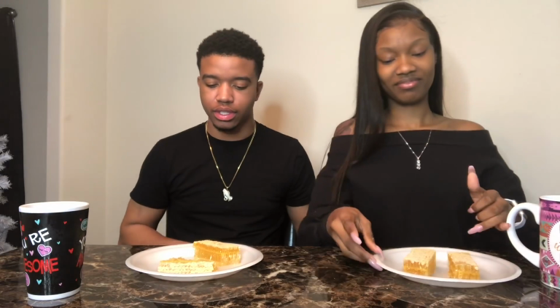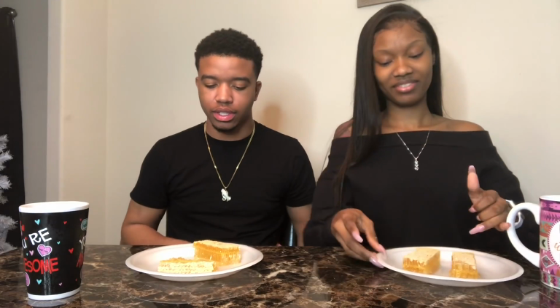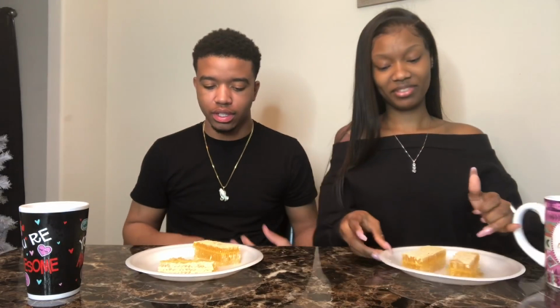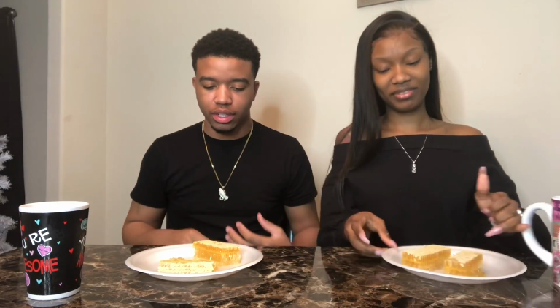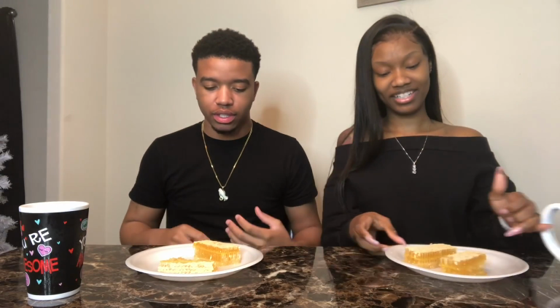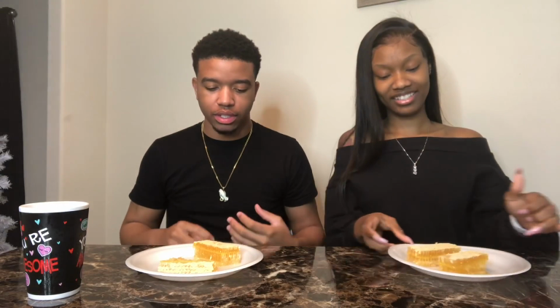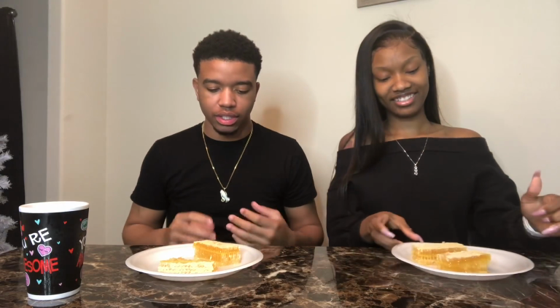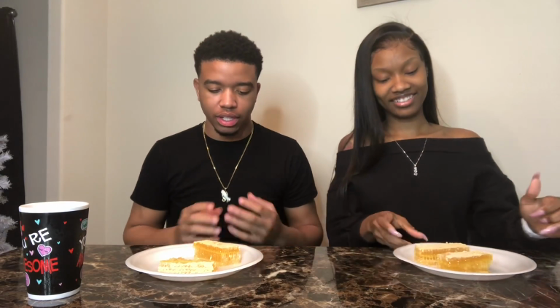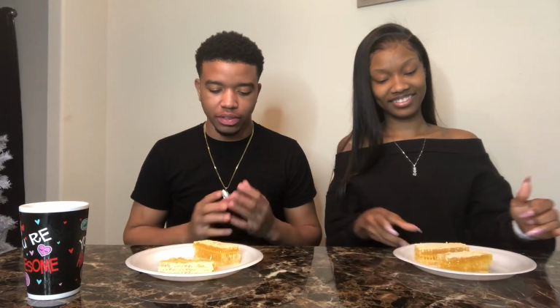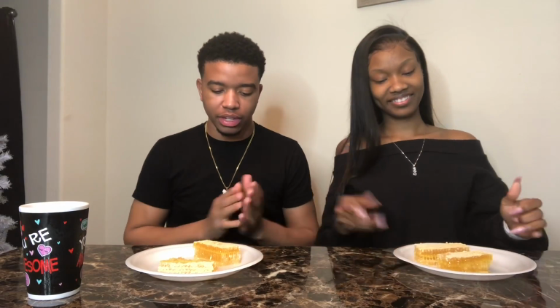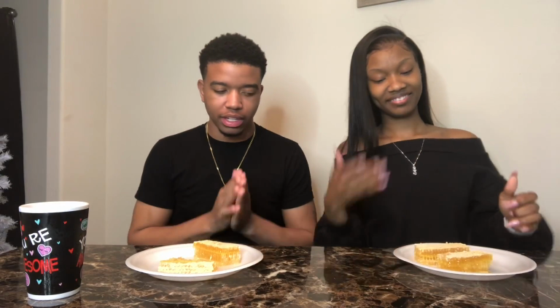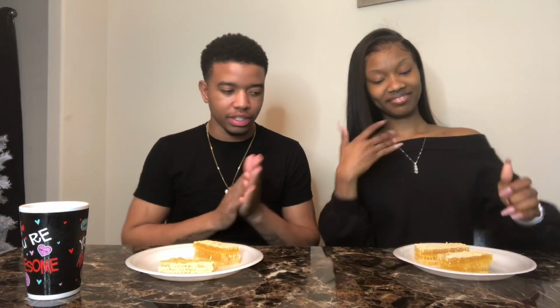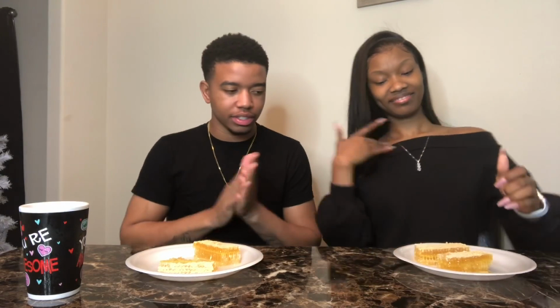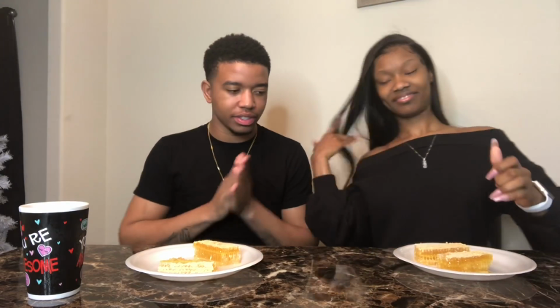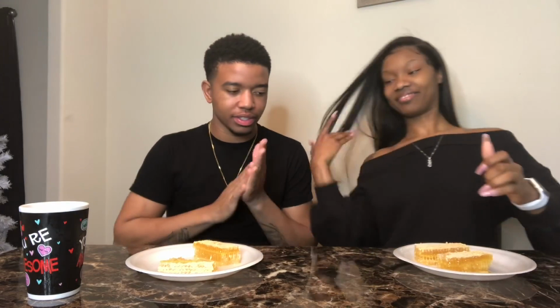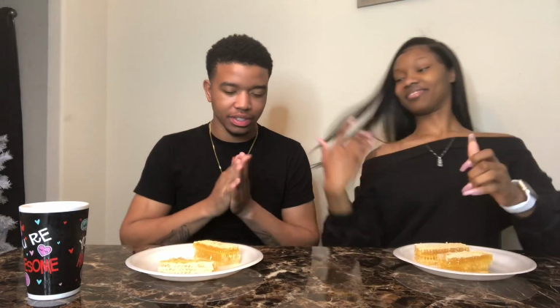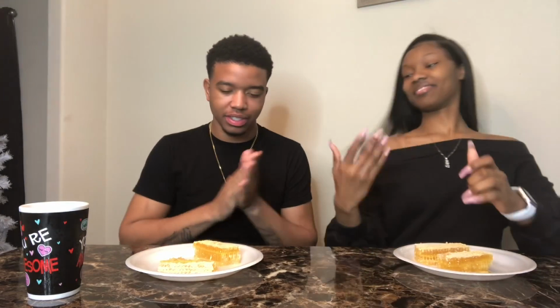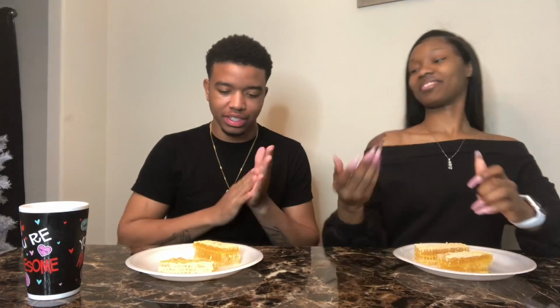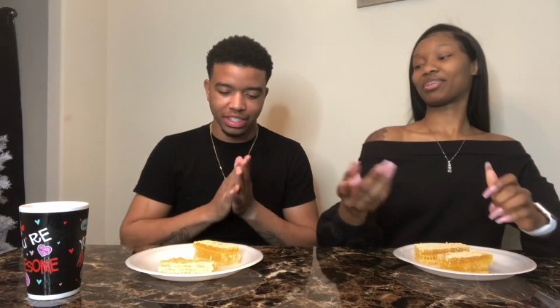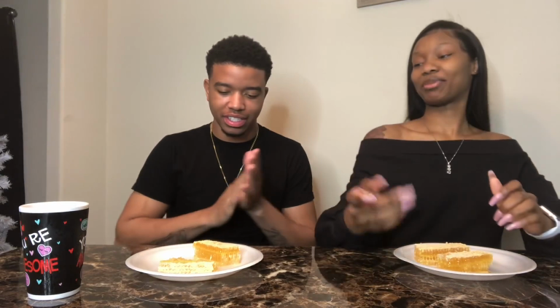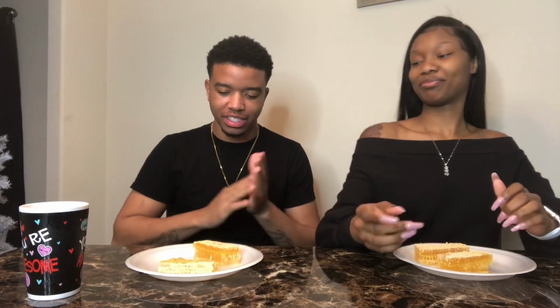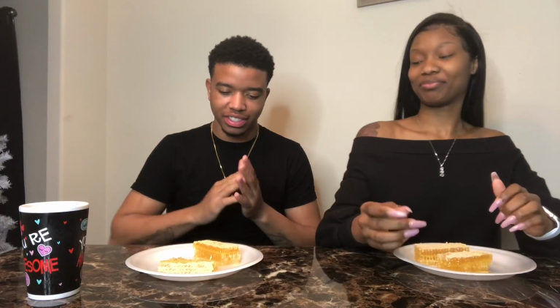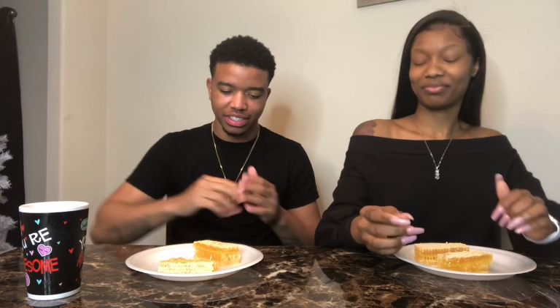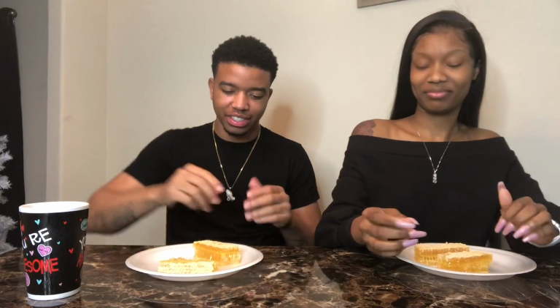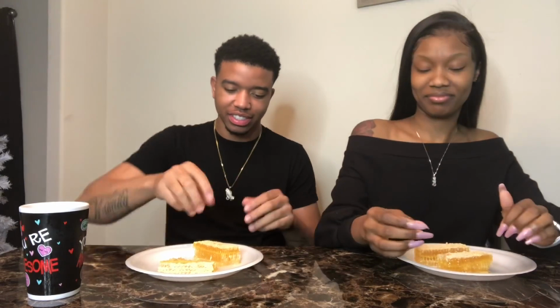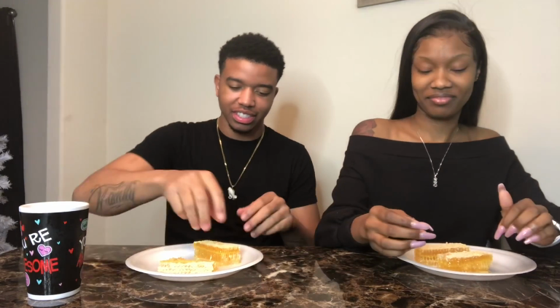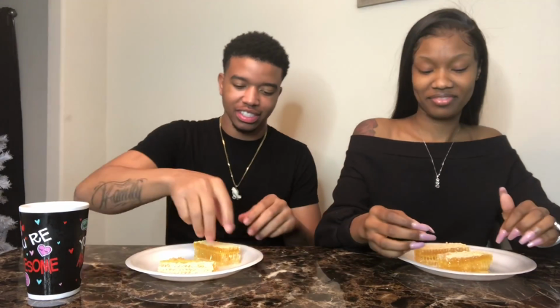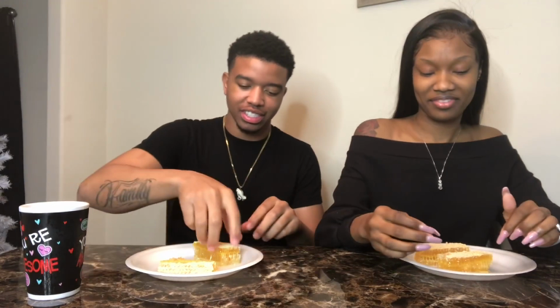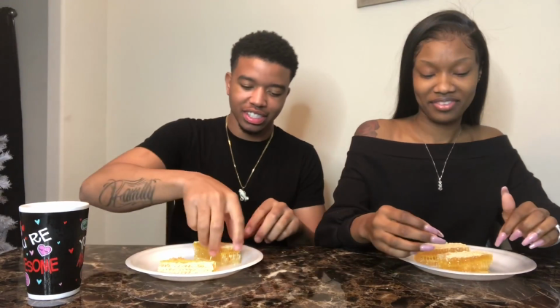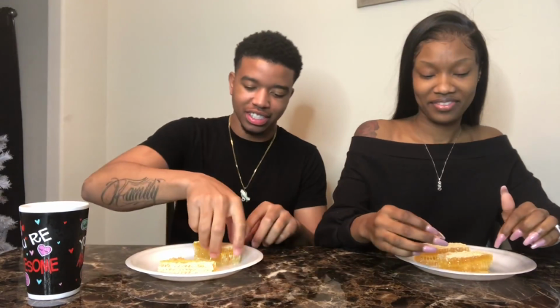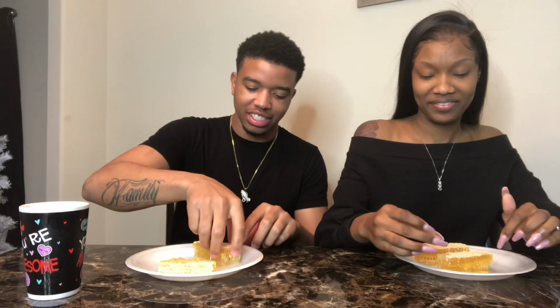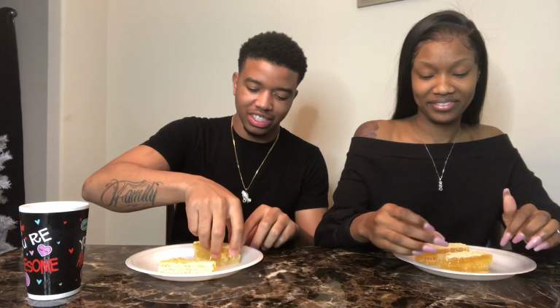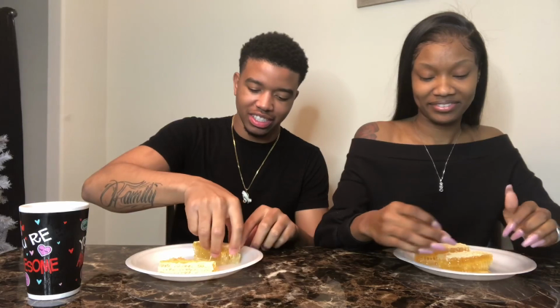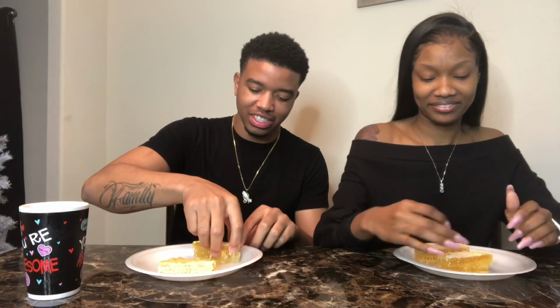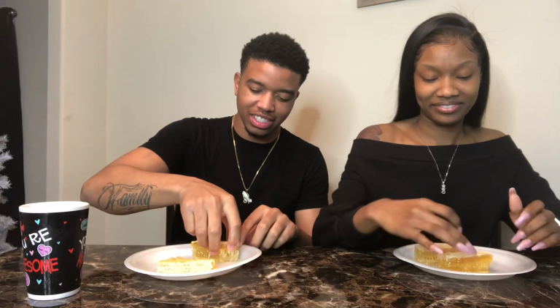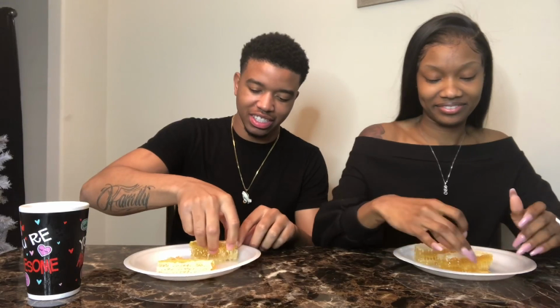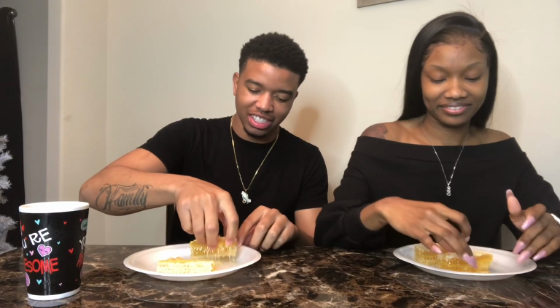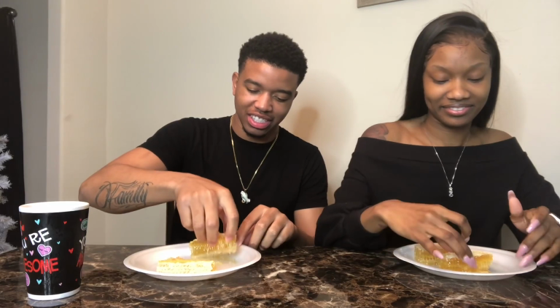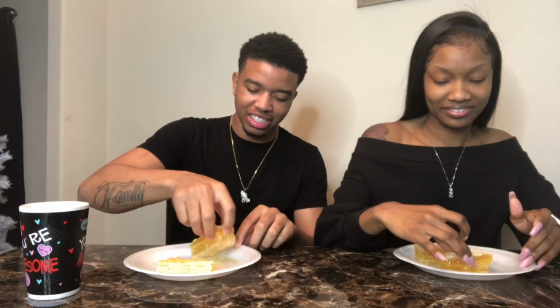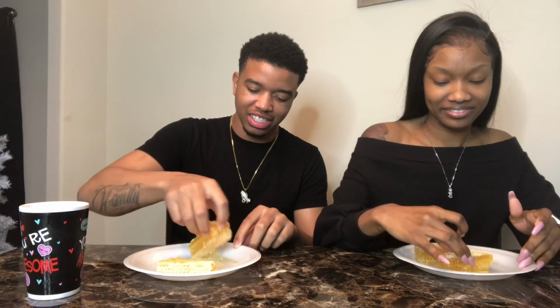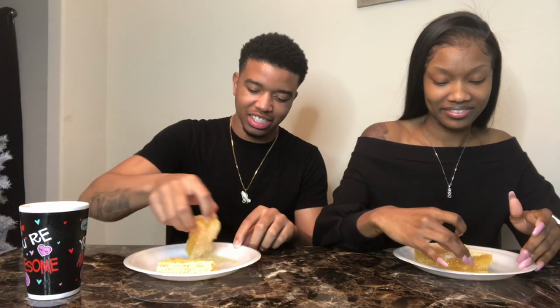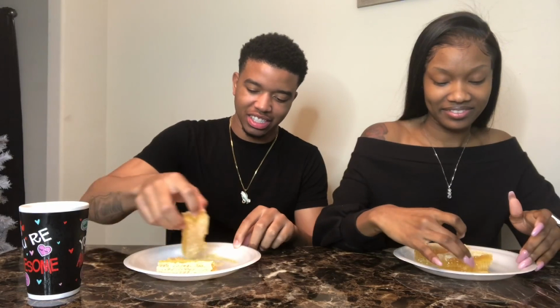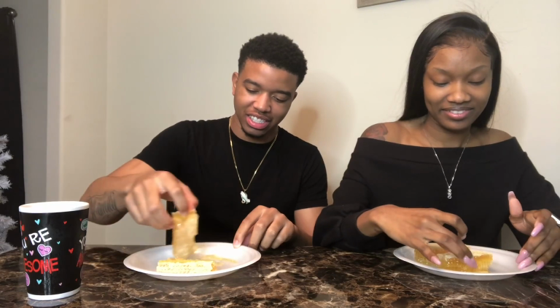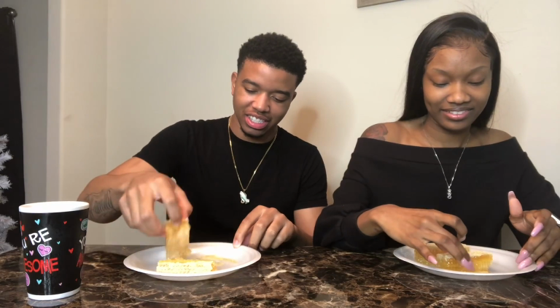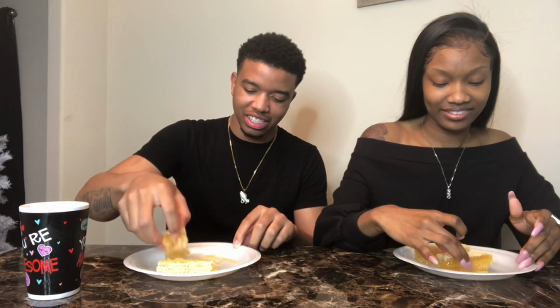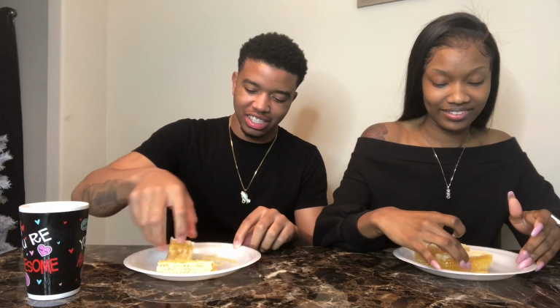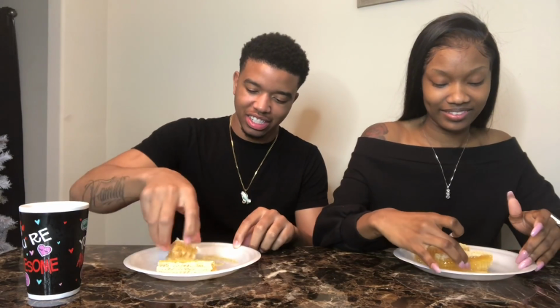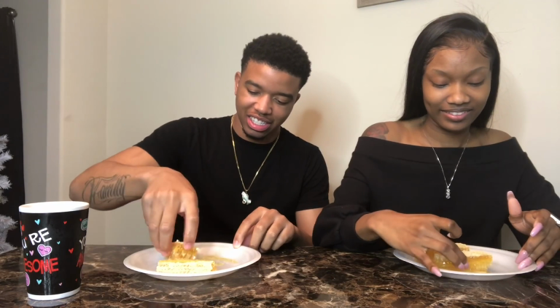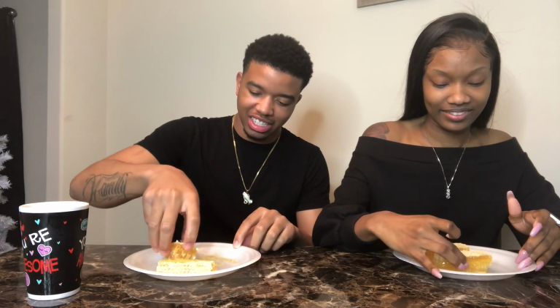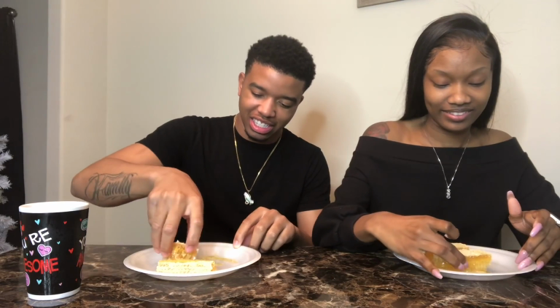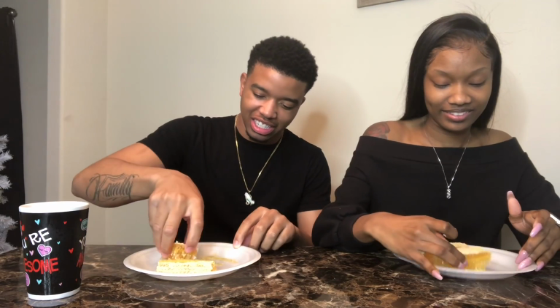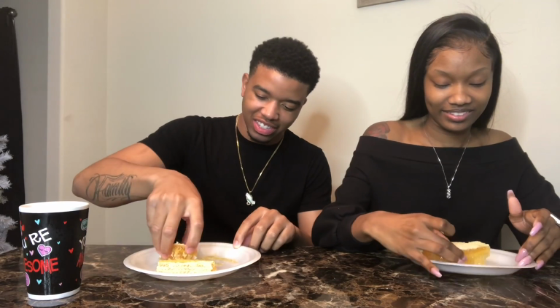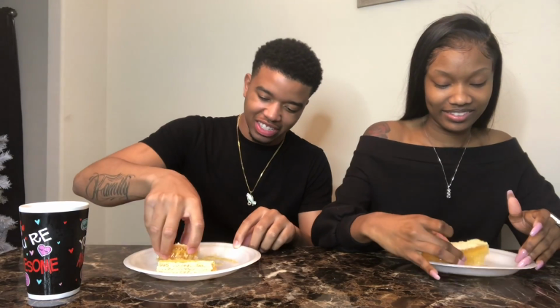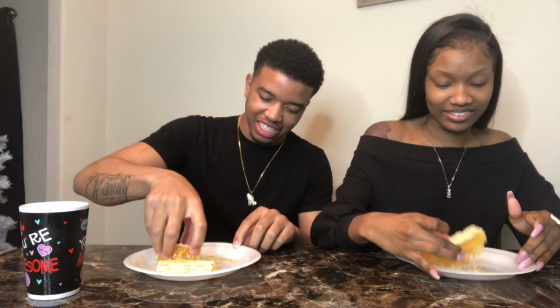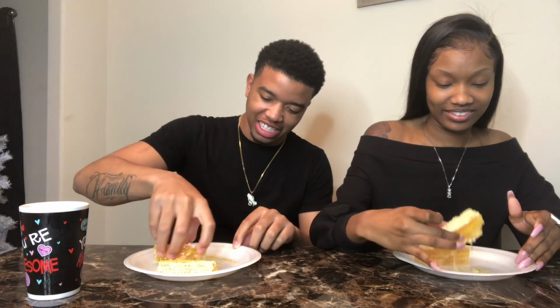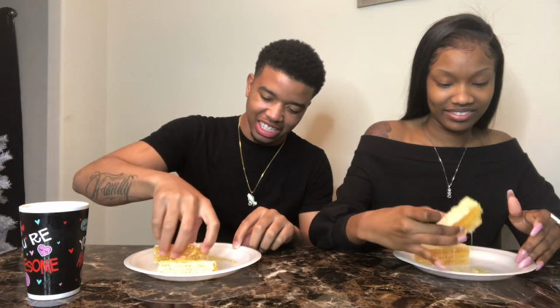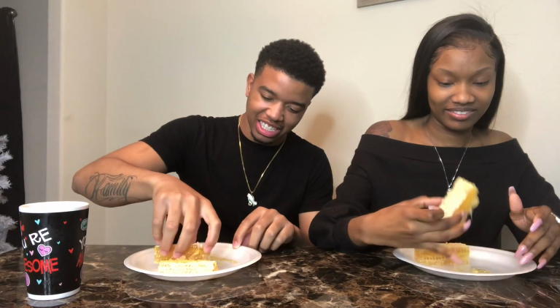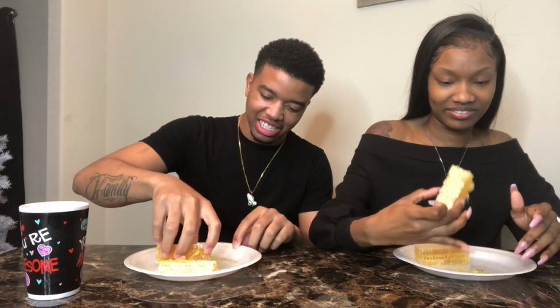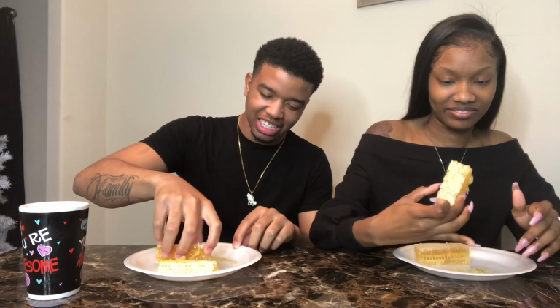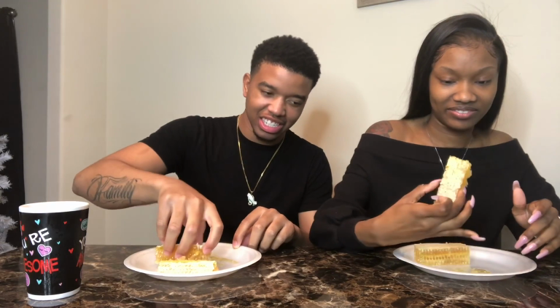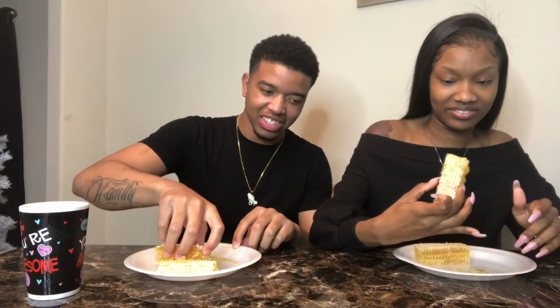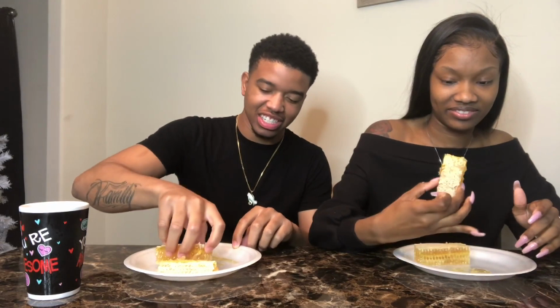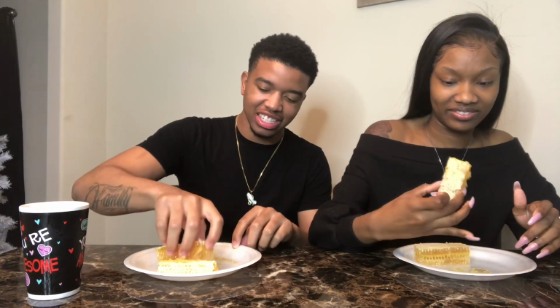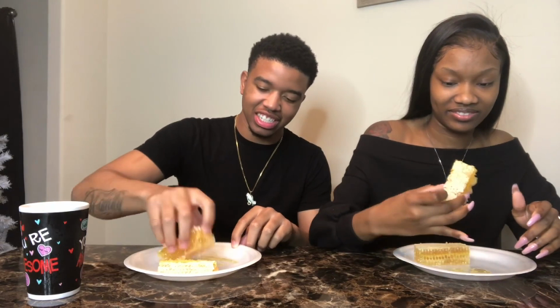You ready? I'm ready. Come on, let's go. Get some of that extra honey over there. Everybody come on.